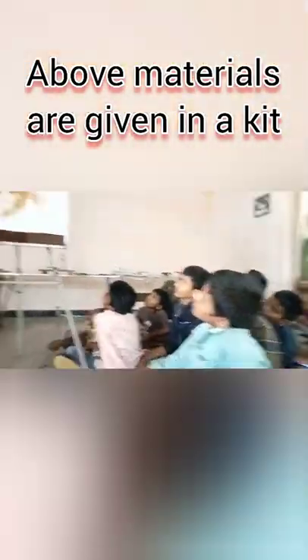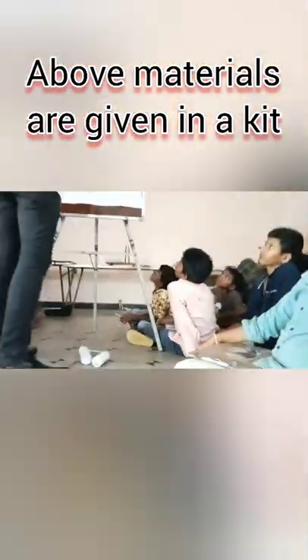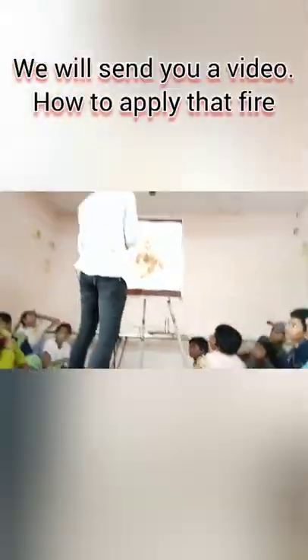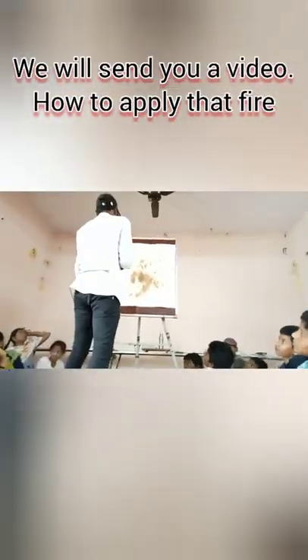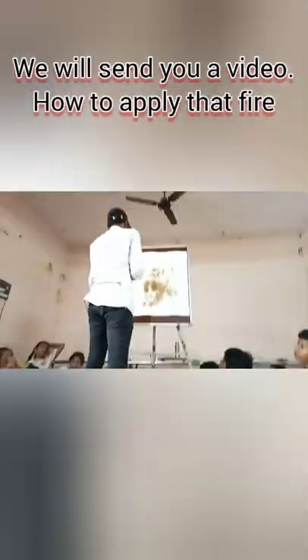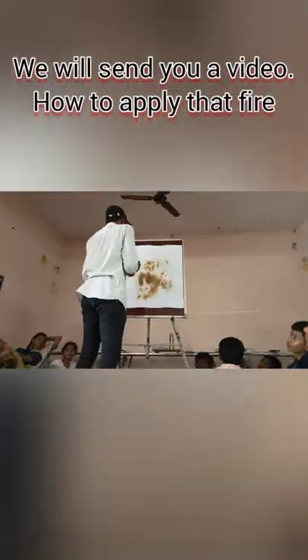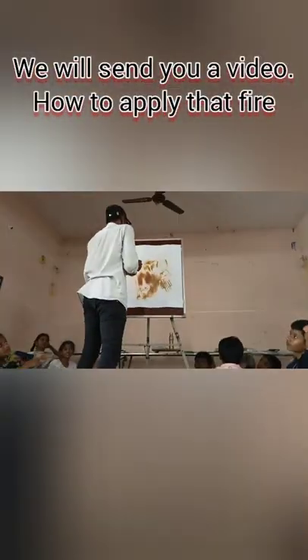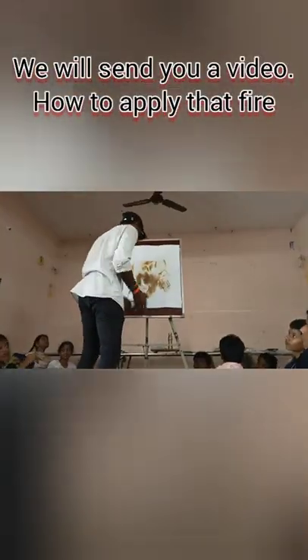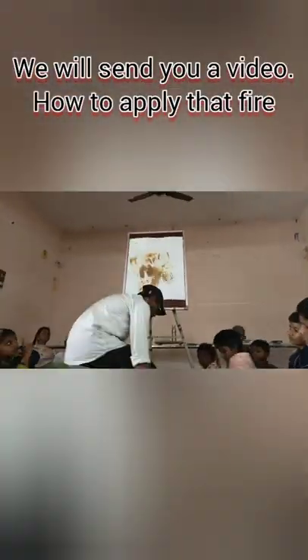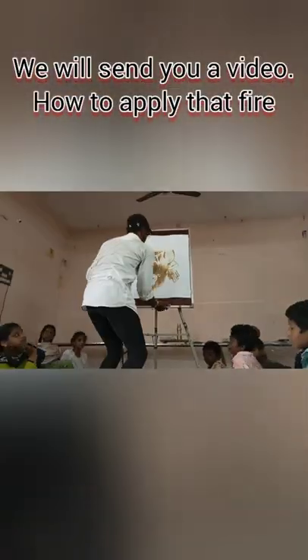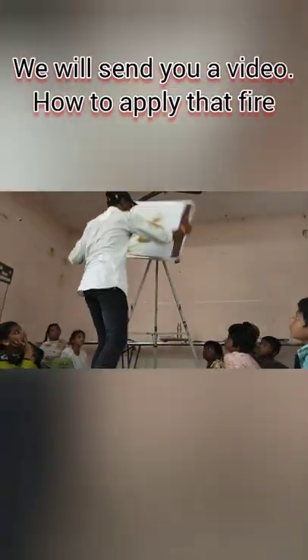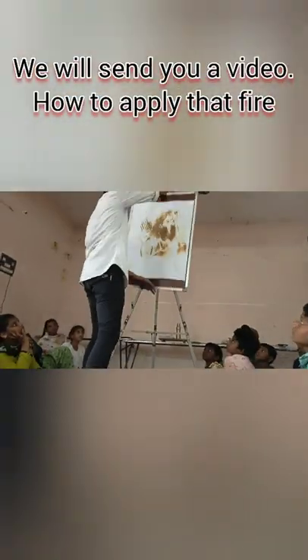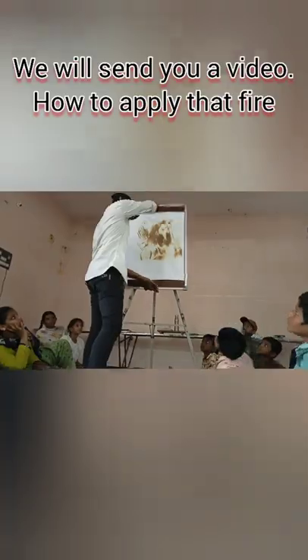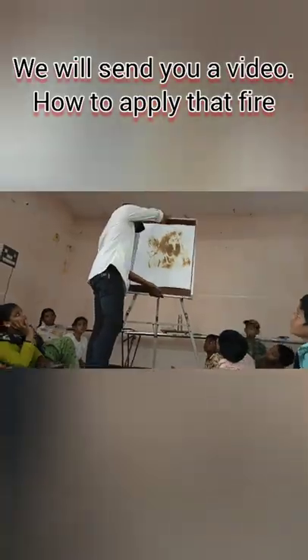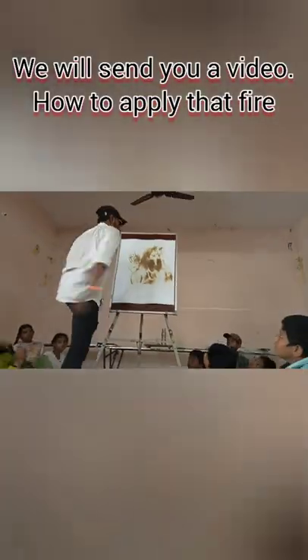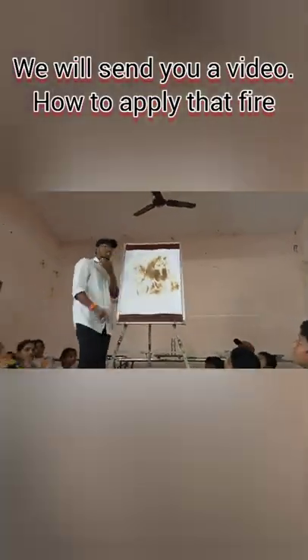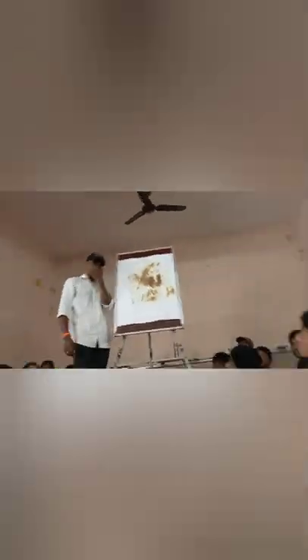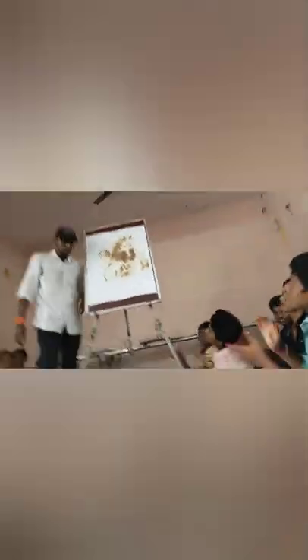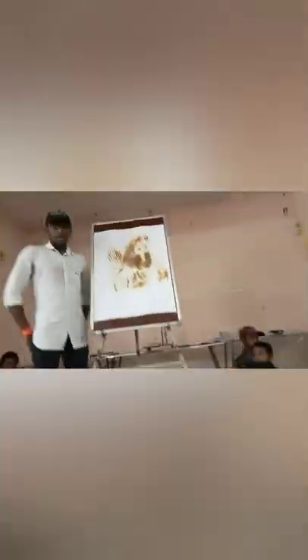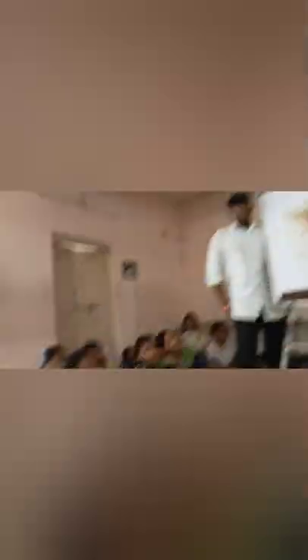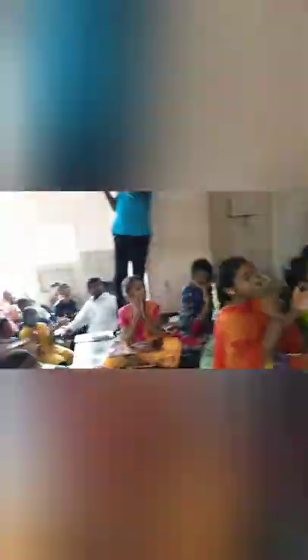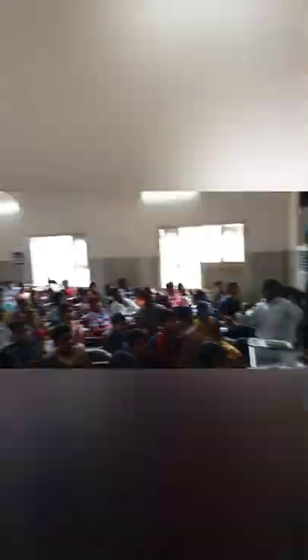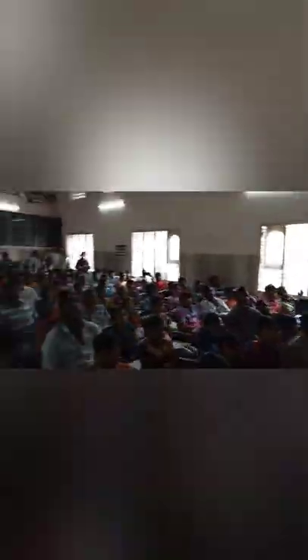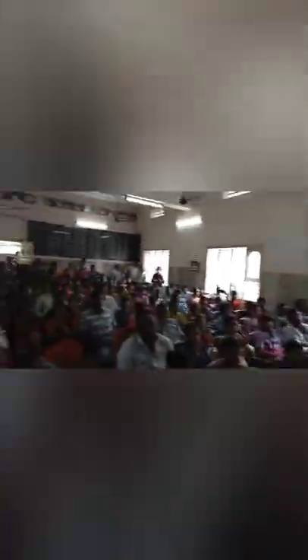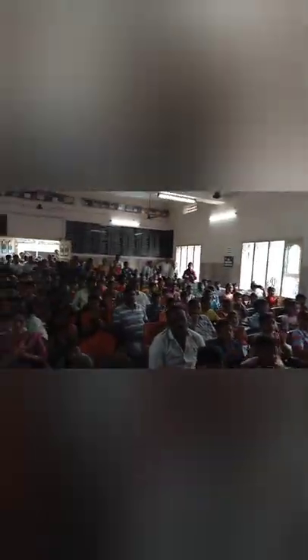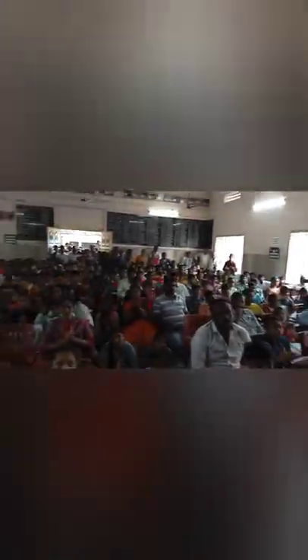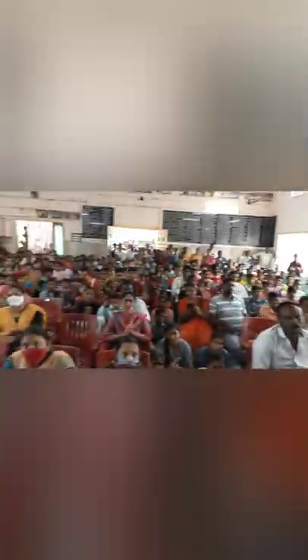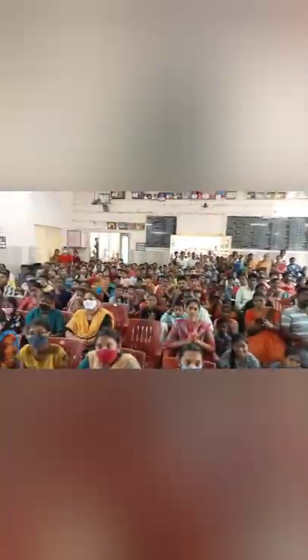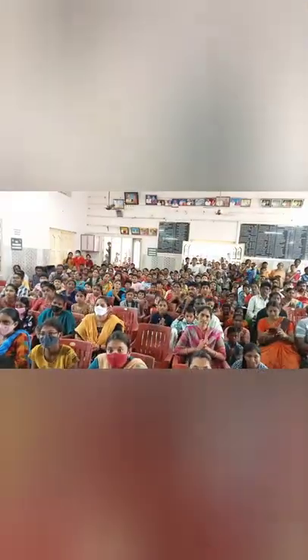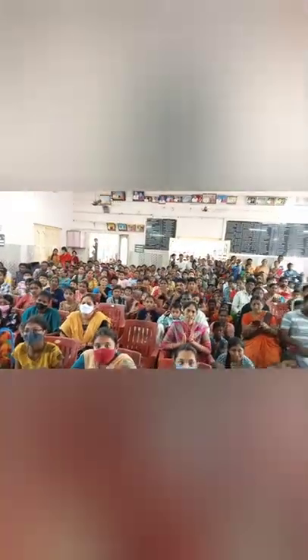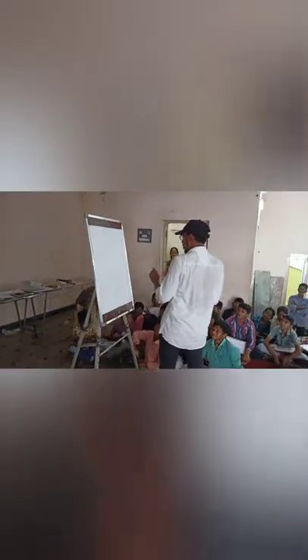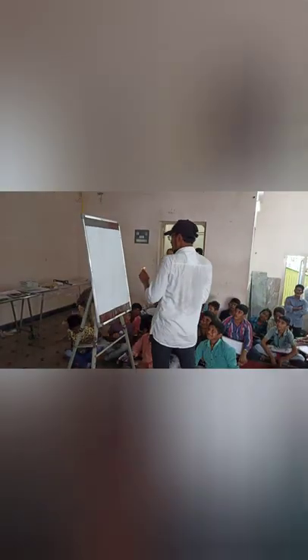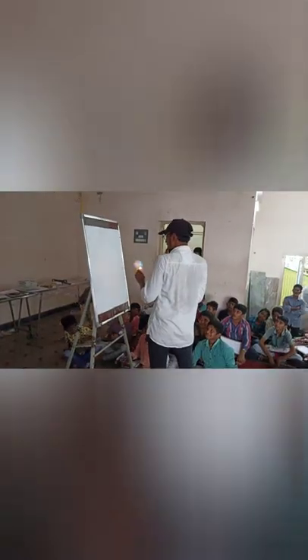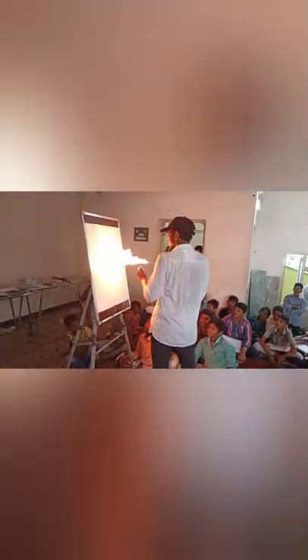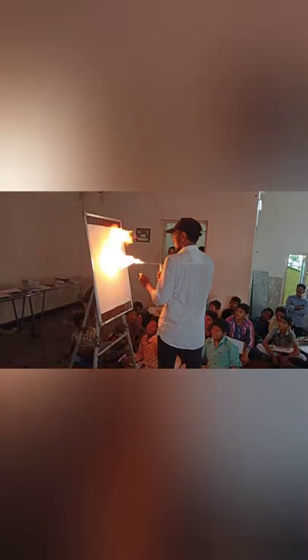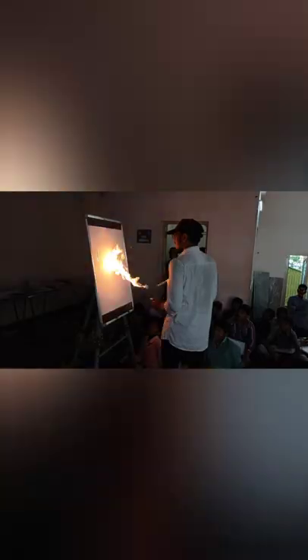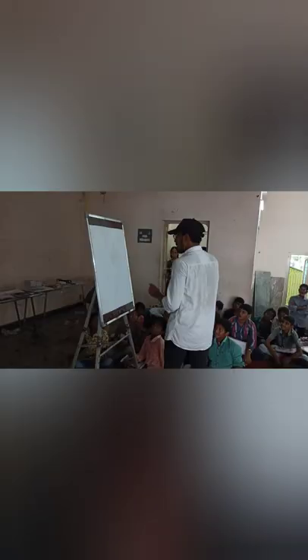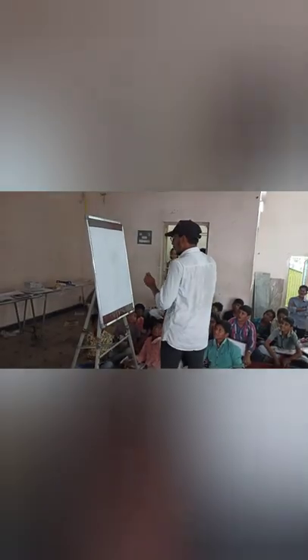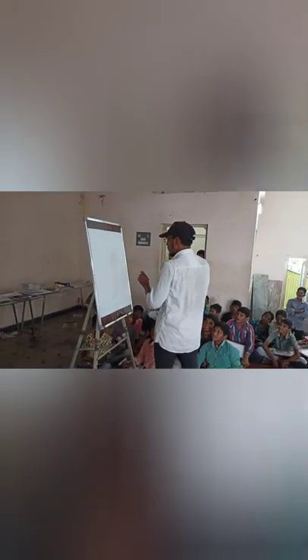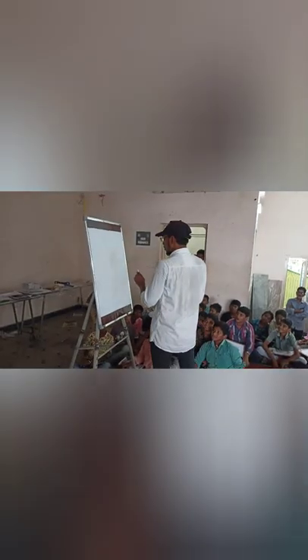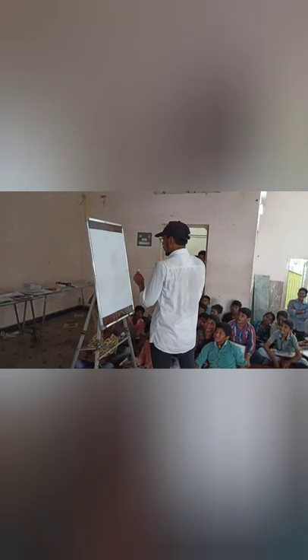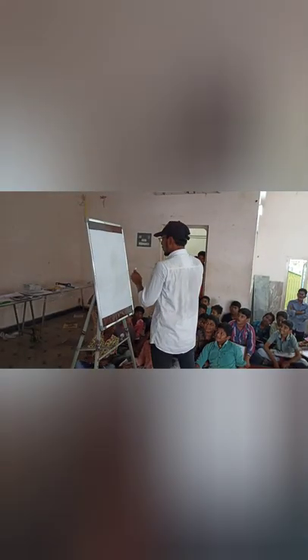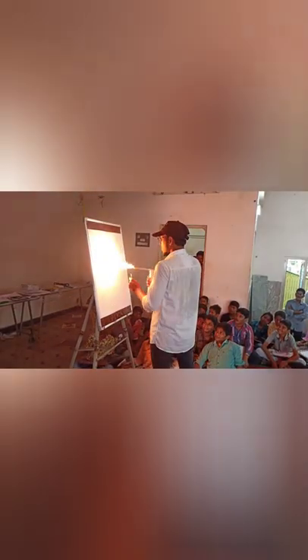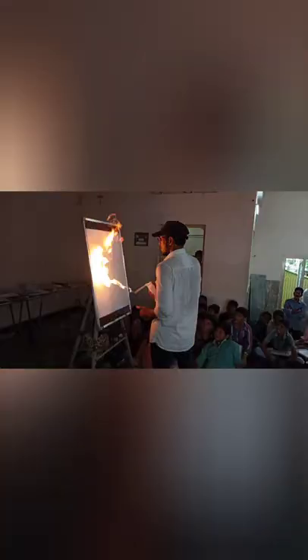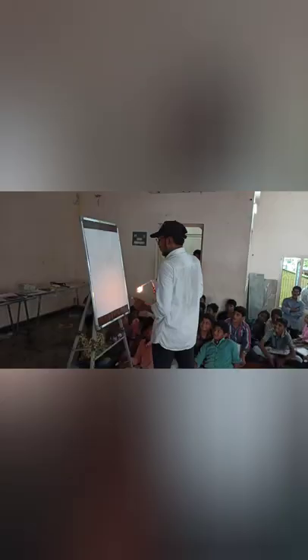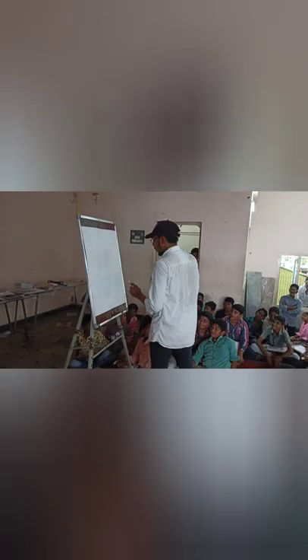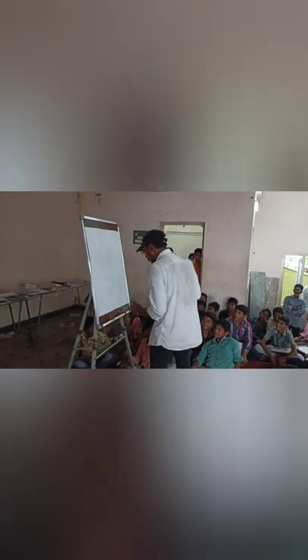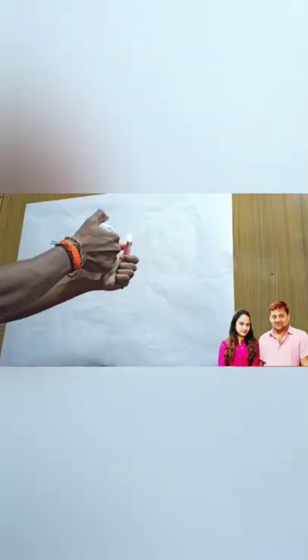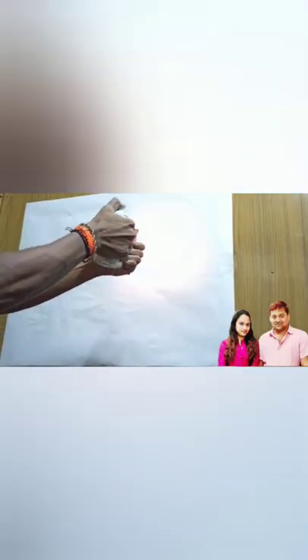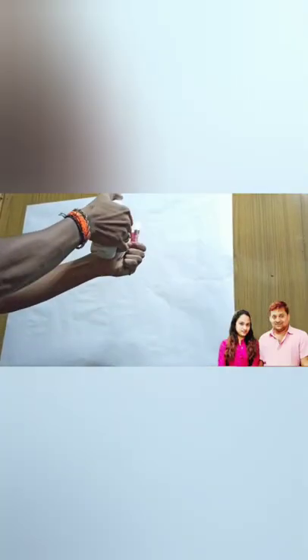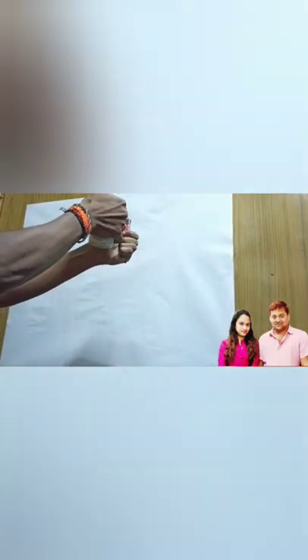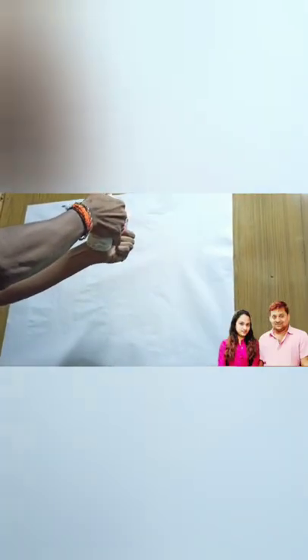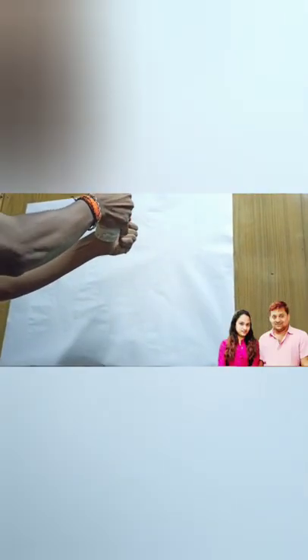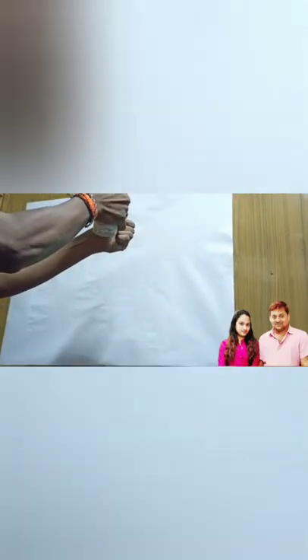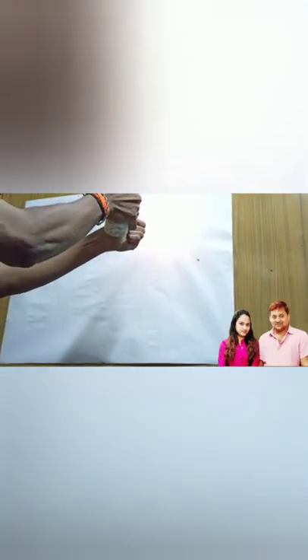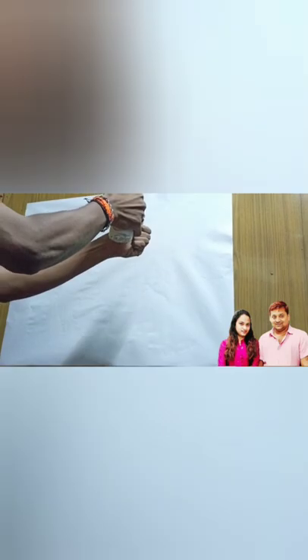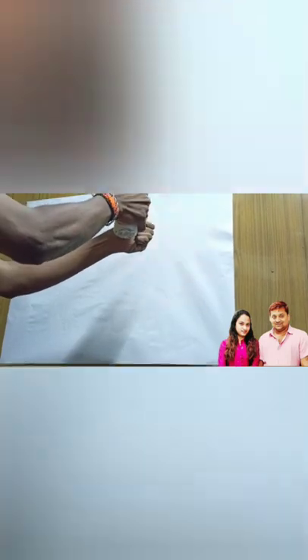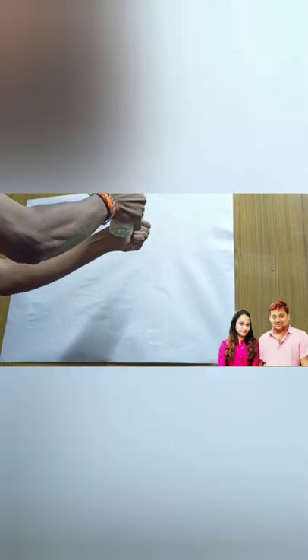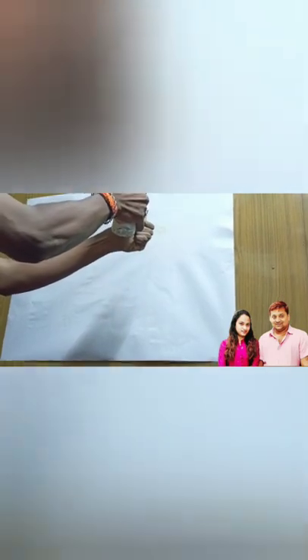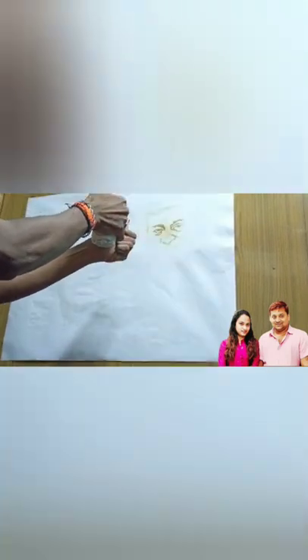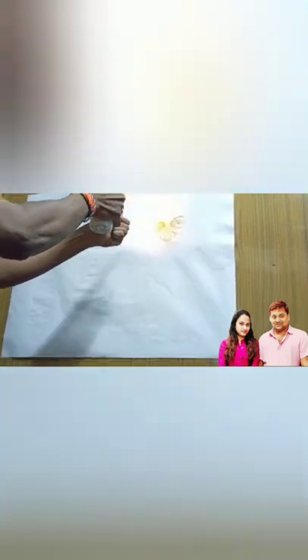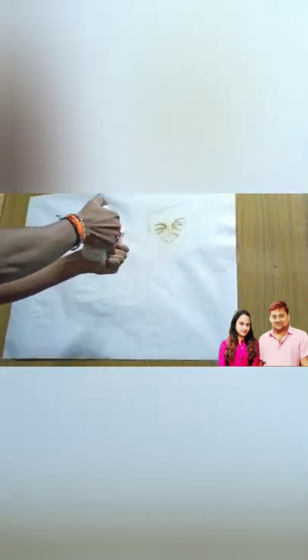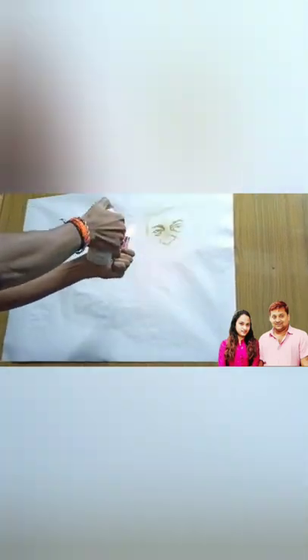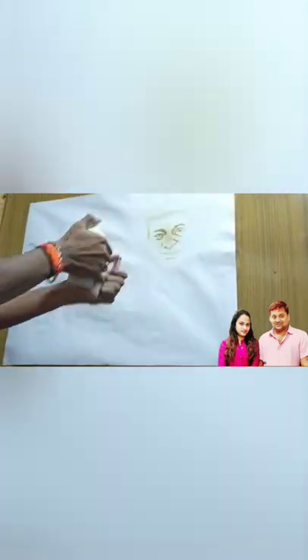Those who are thinking of impressing your best man with fire art, you can impress with your hand. Order now your art chart and get impressed.